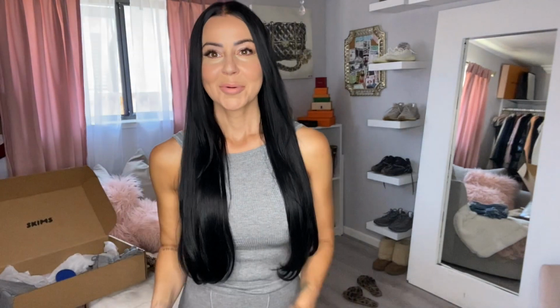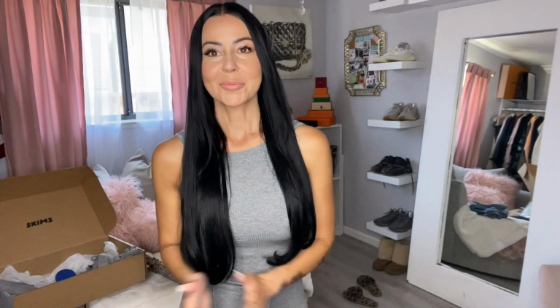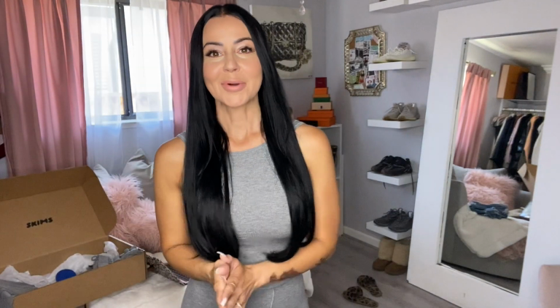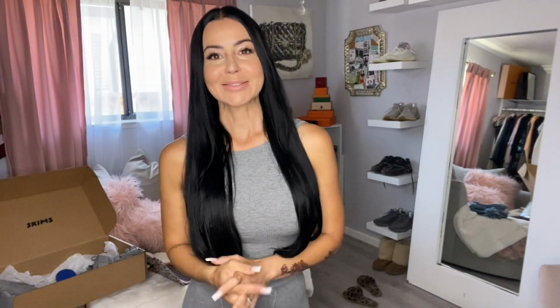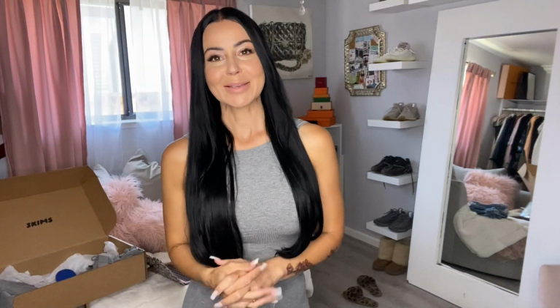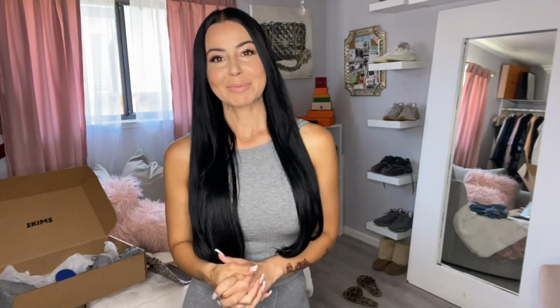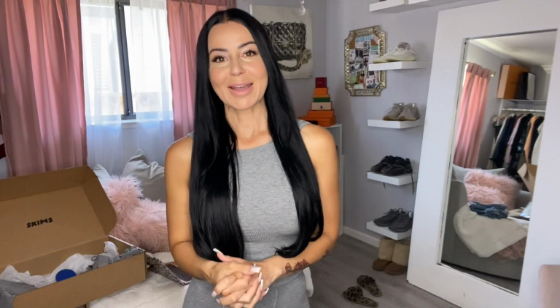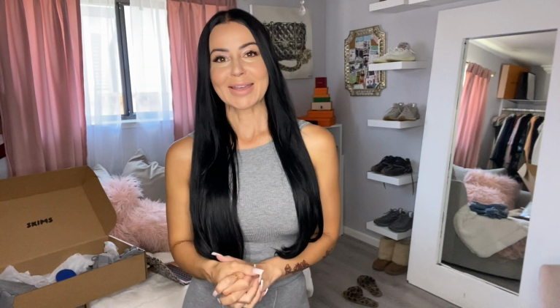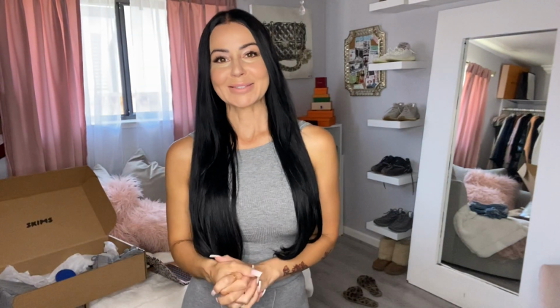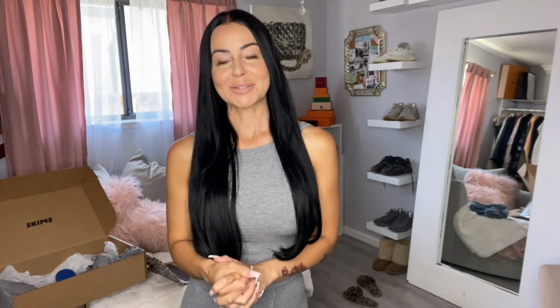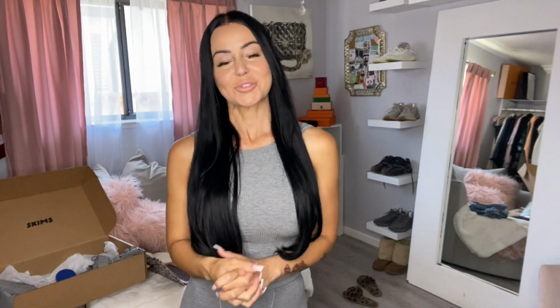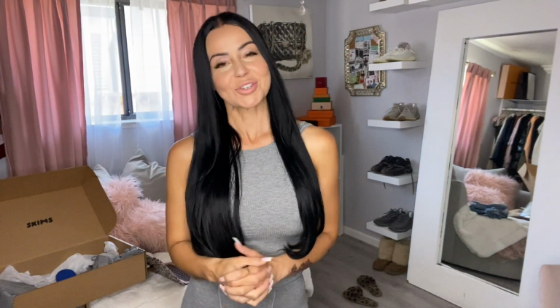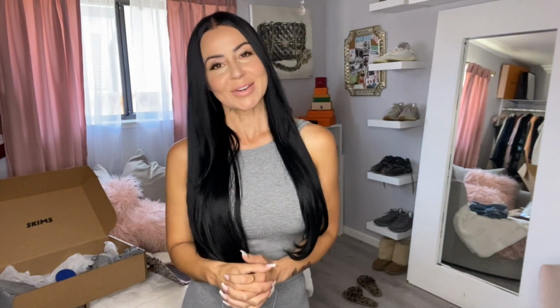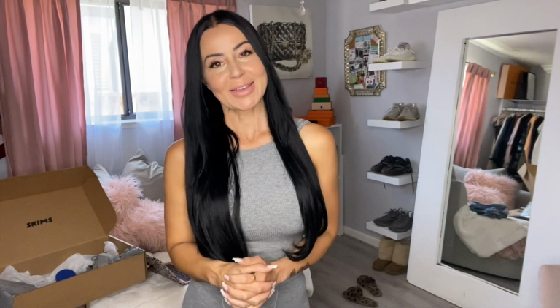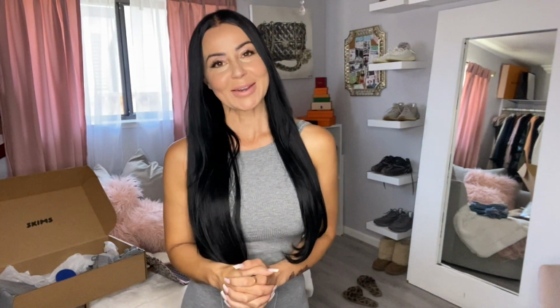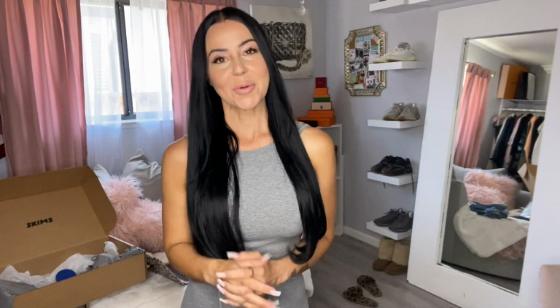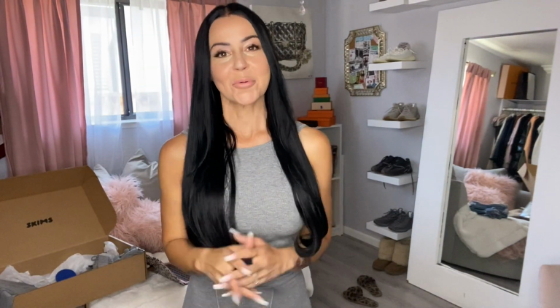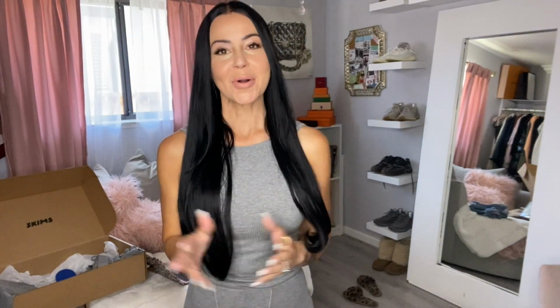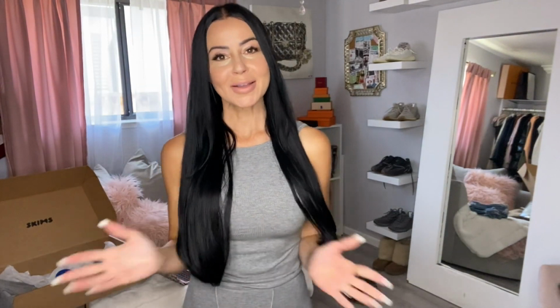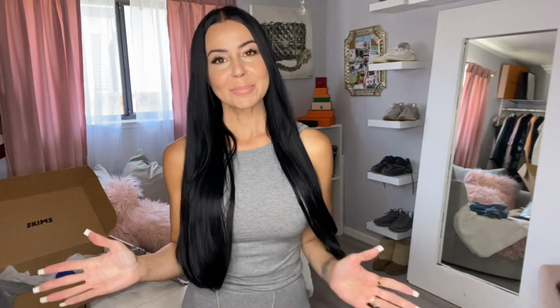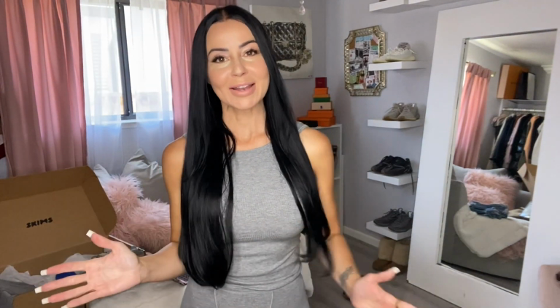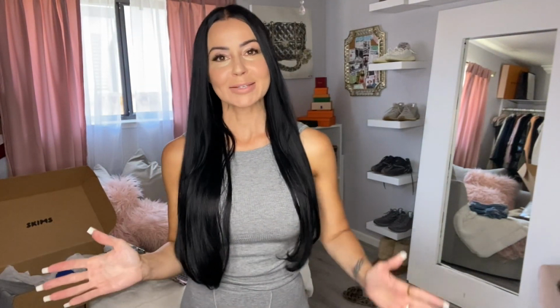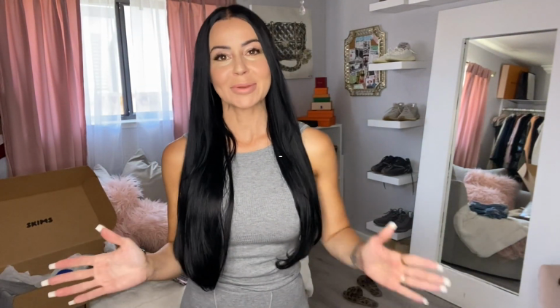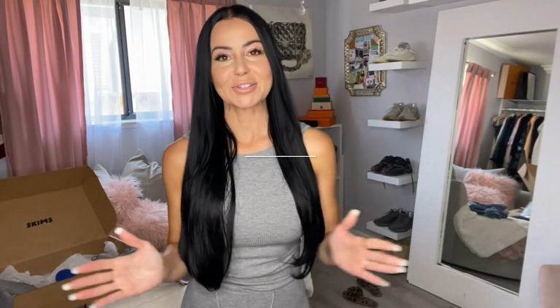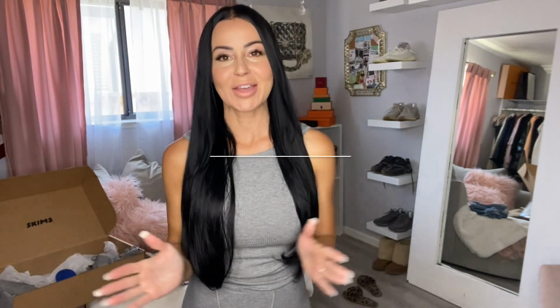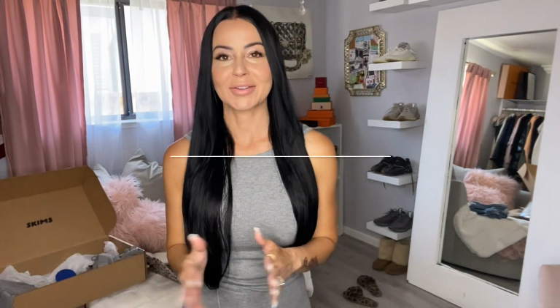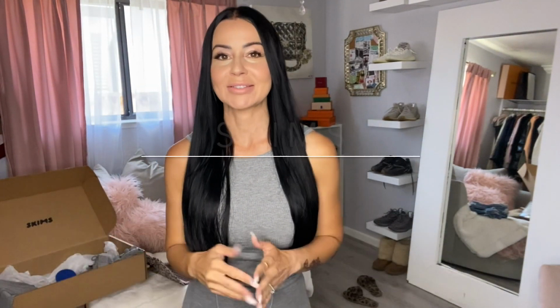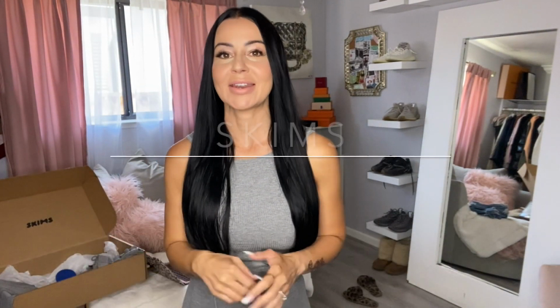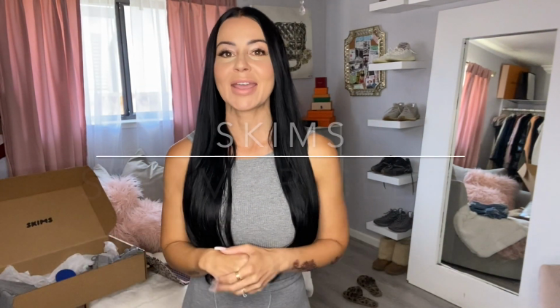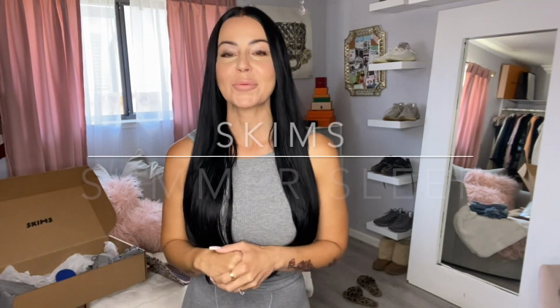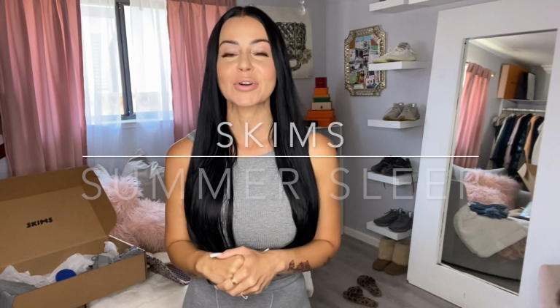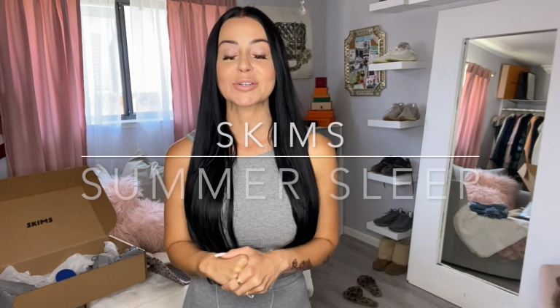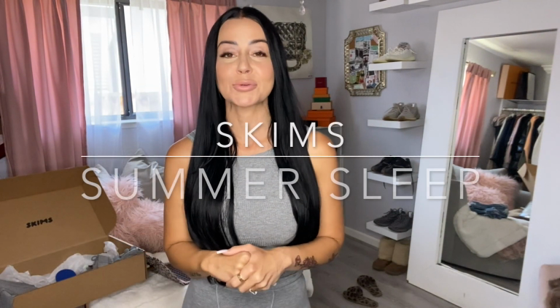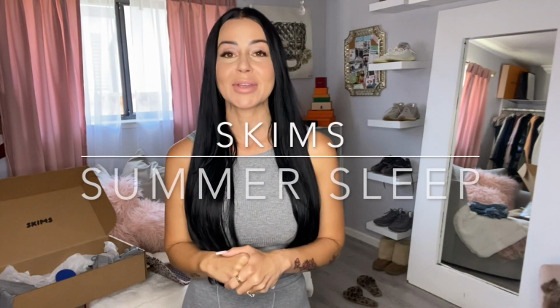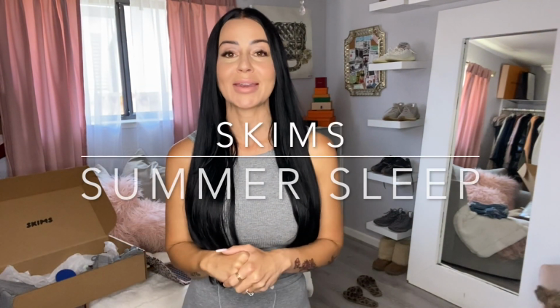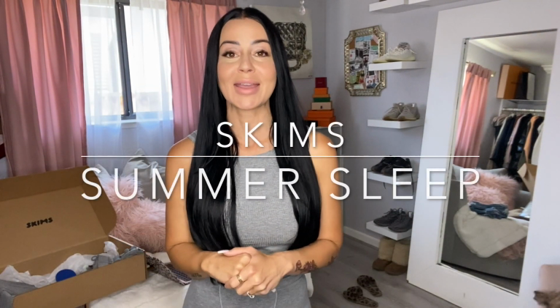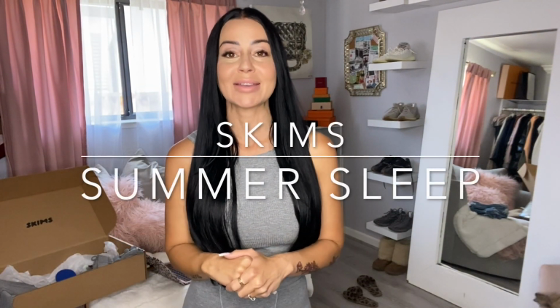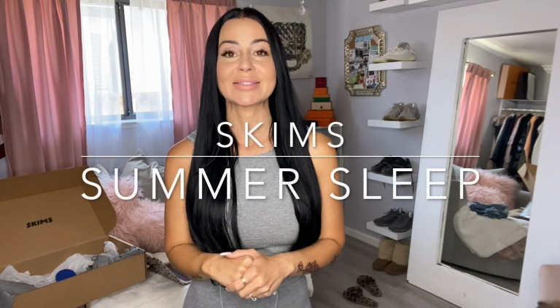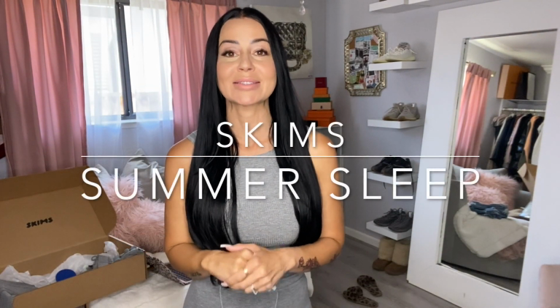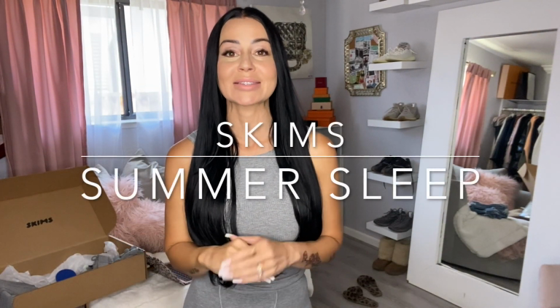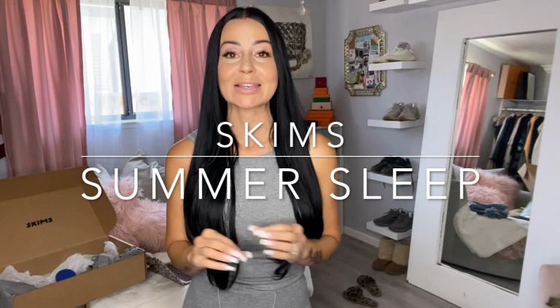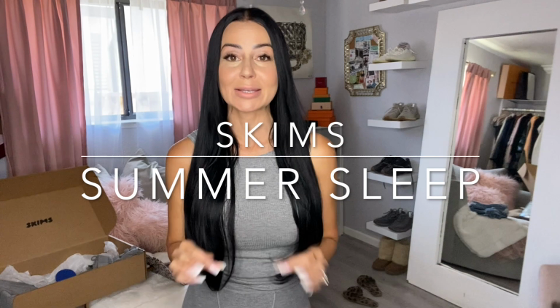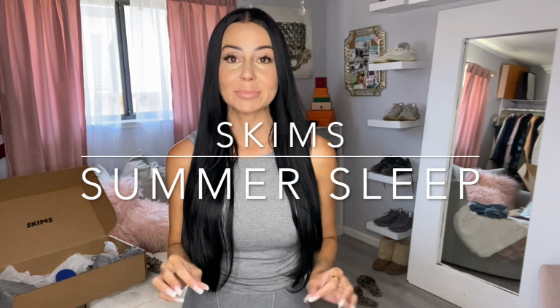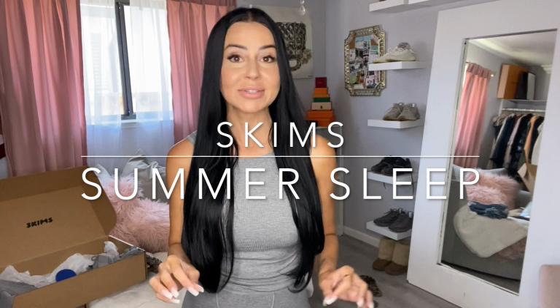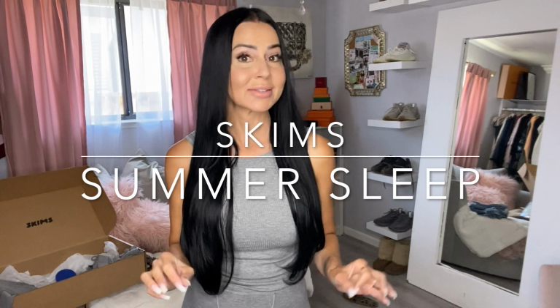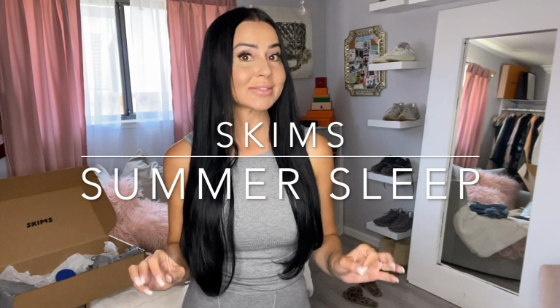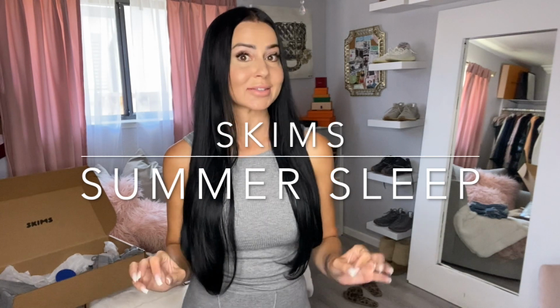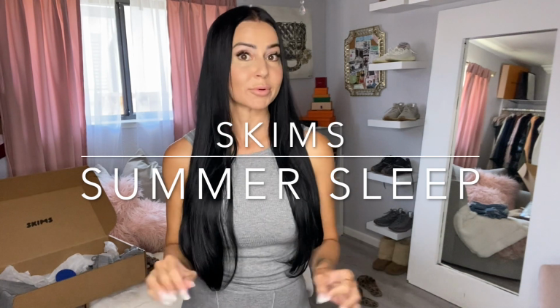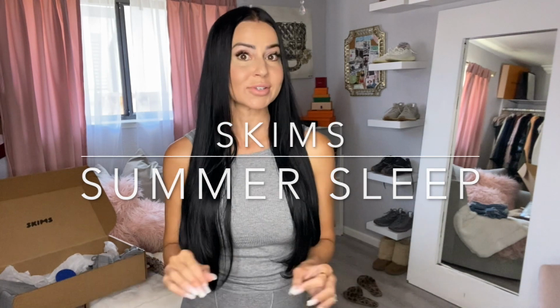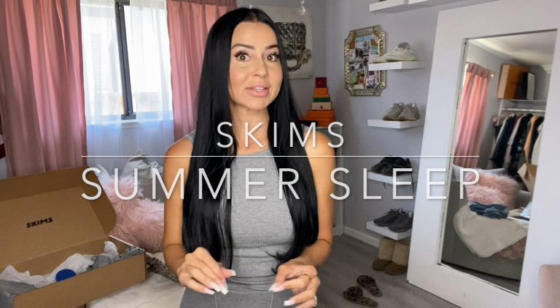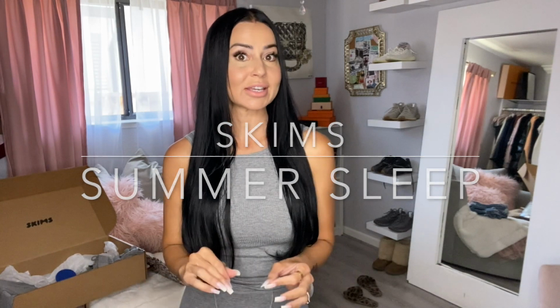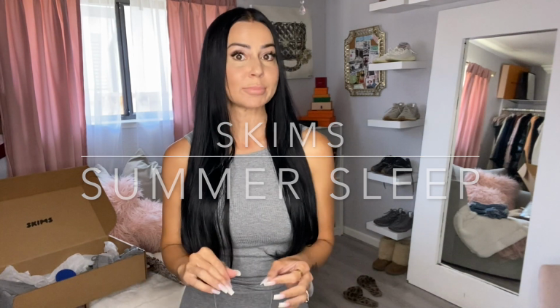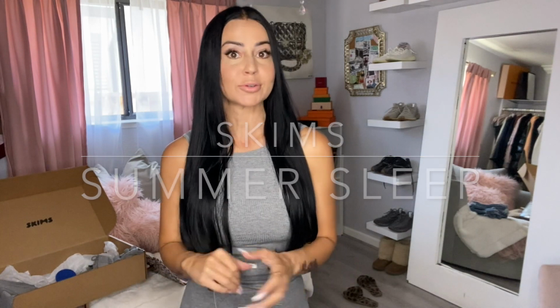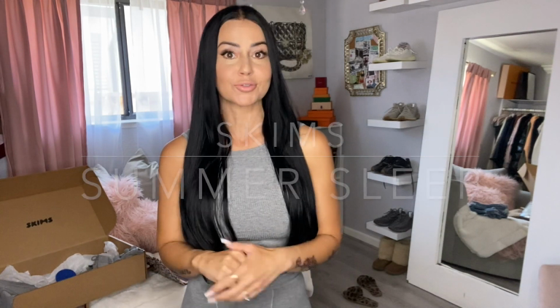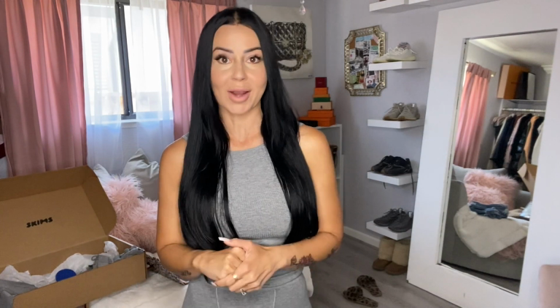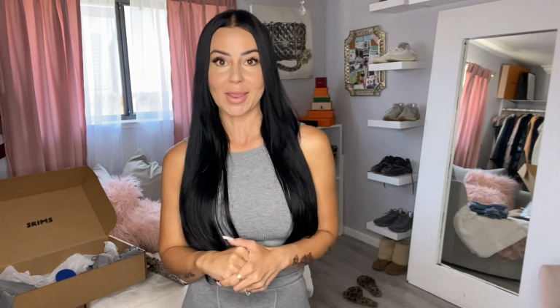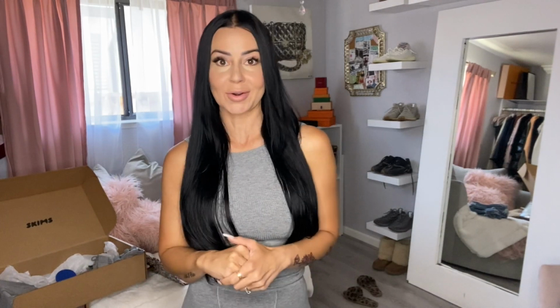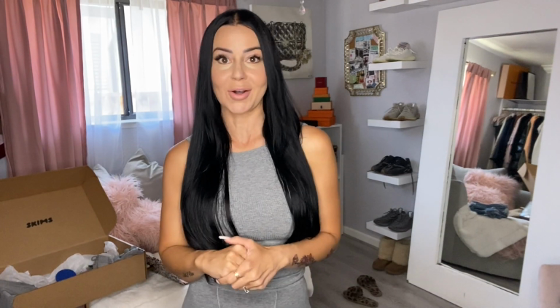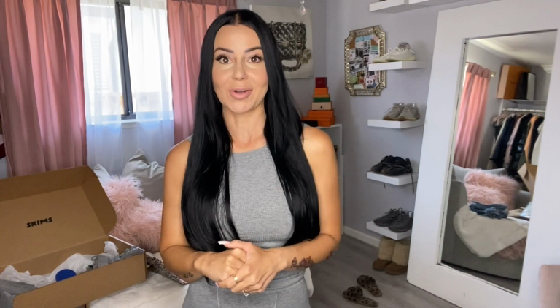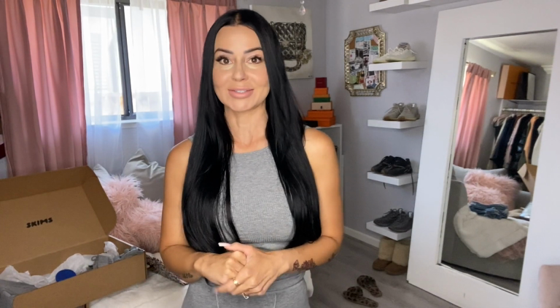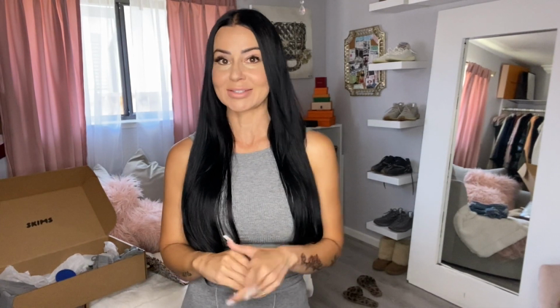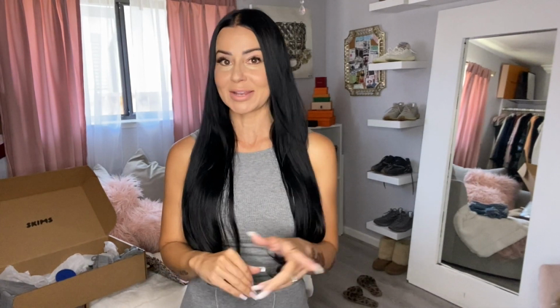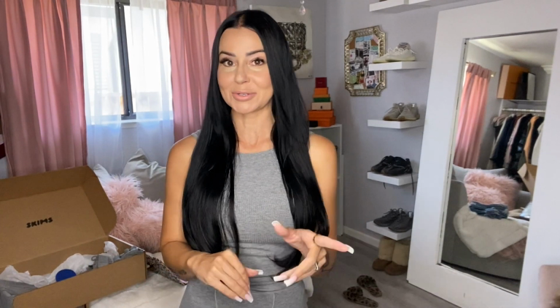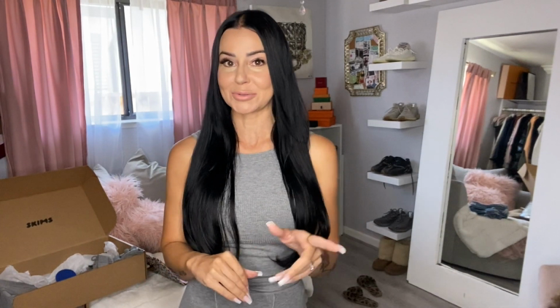What's up guys, it's Janine. Welcome back to my channel. Today we're doing a Skims Summer Sleep Try-On Haul. Stay tuned.